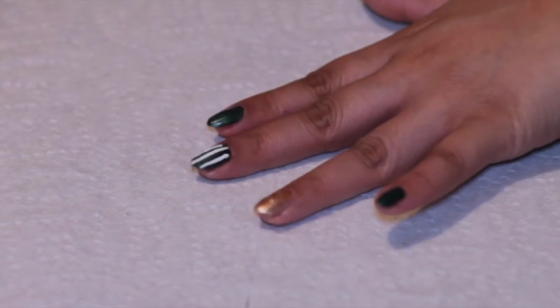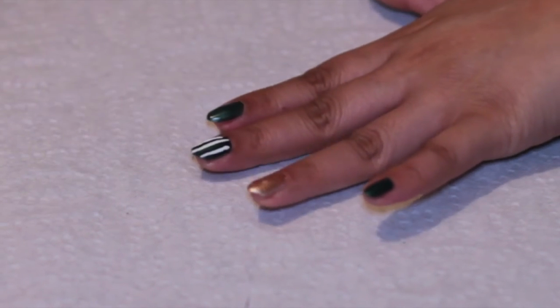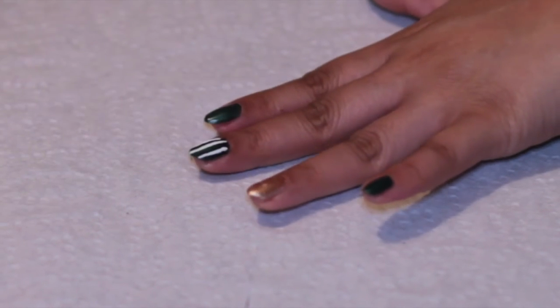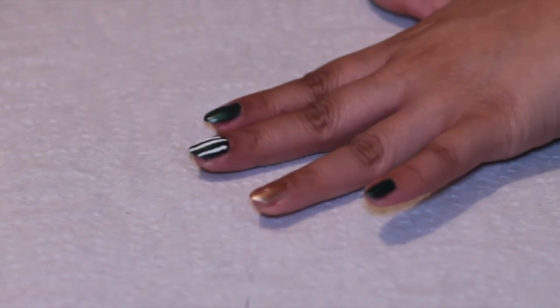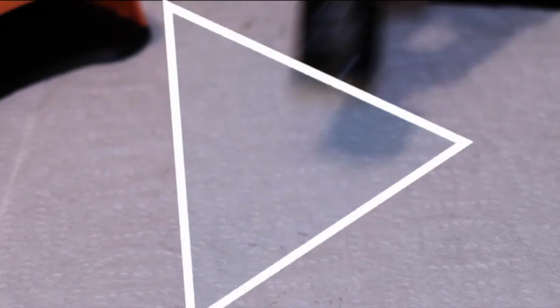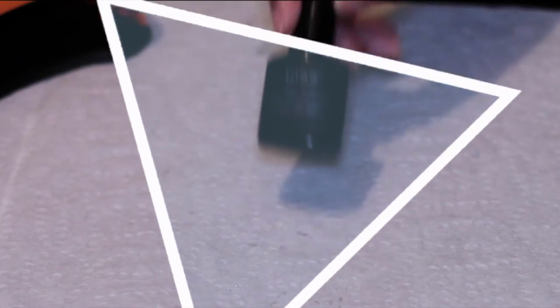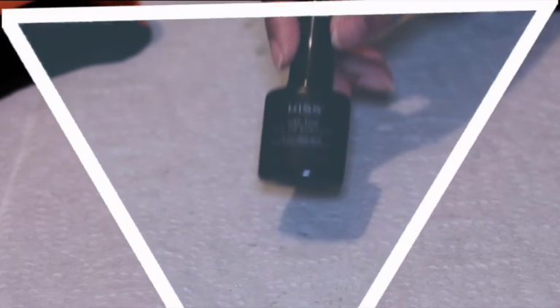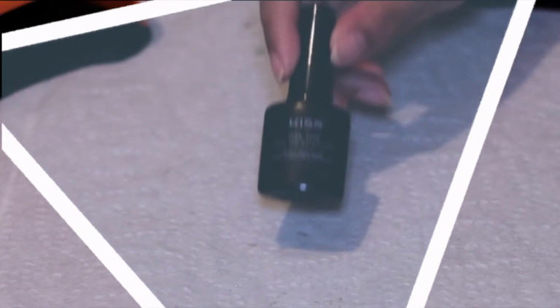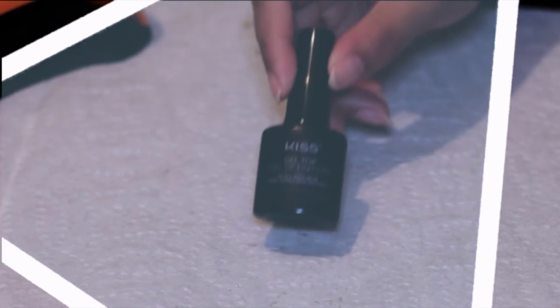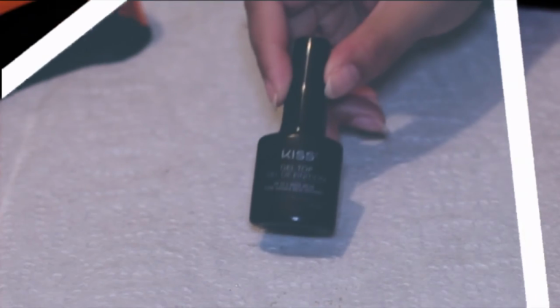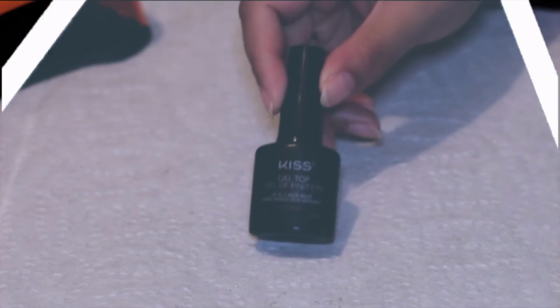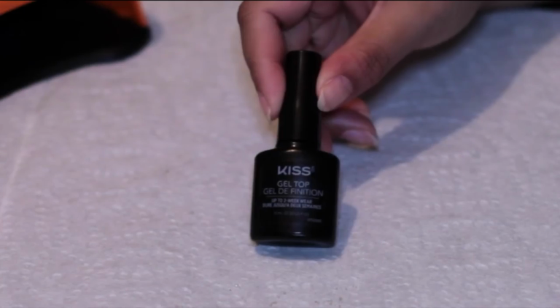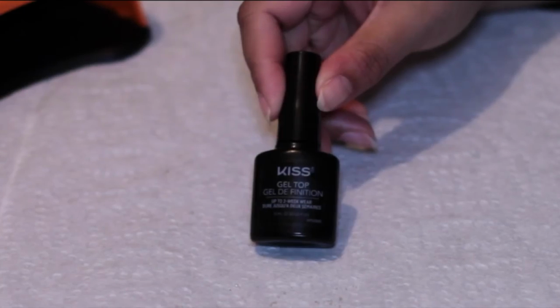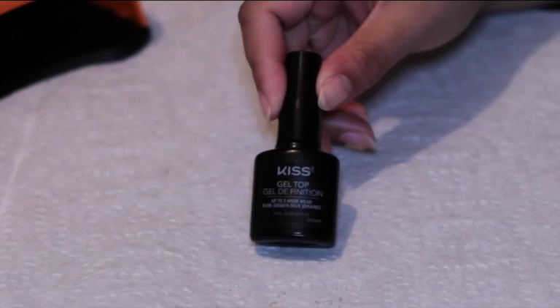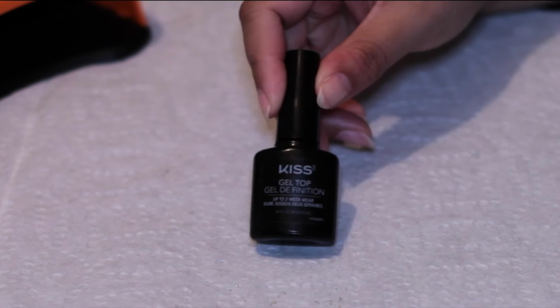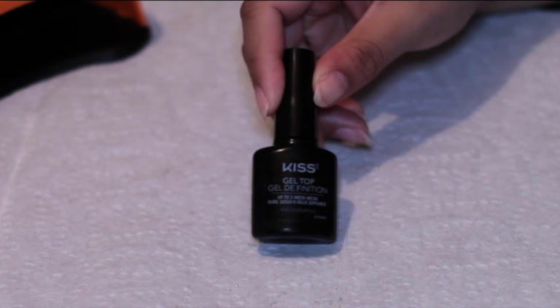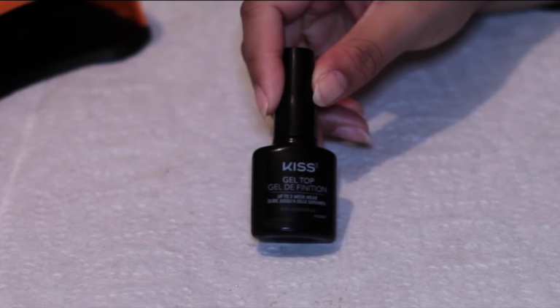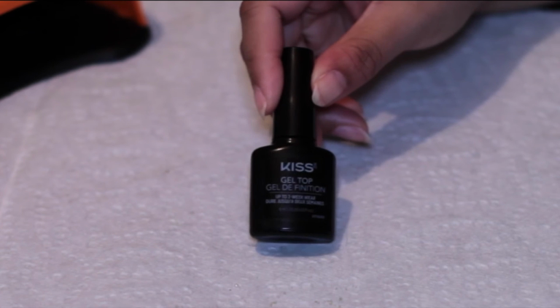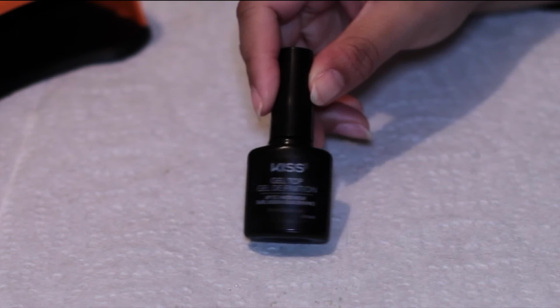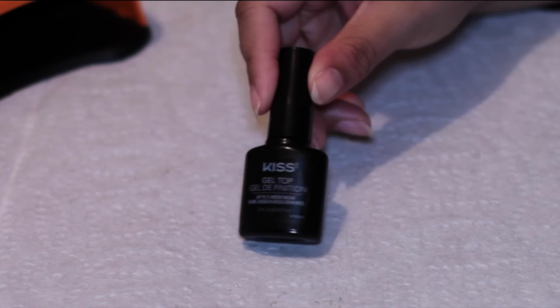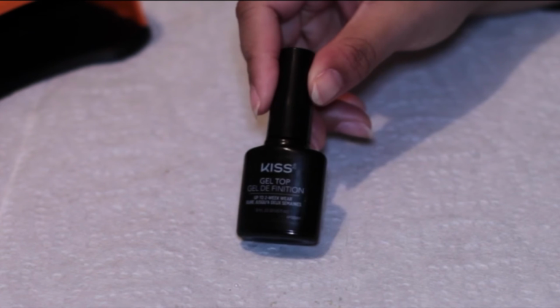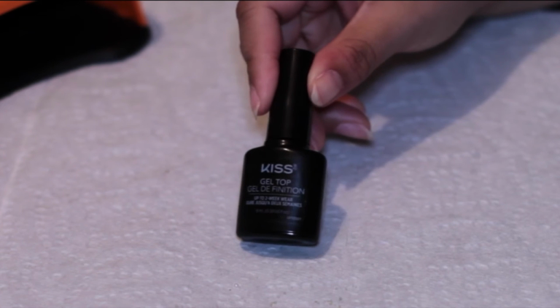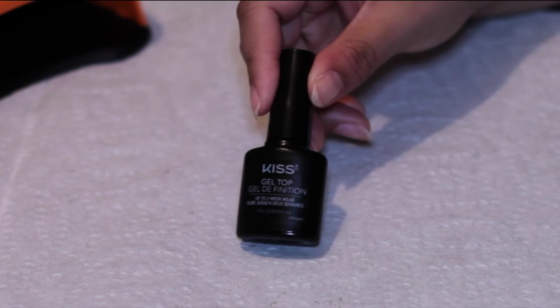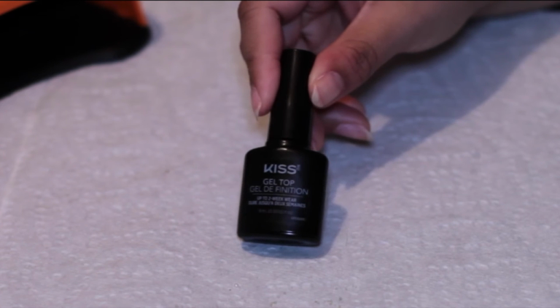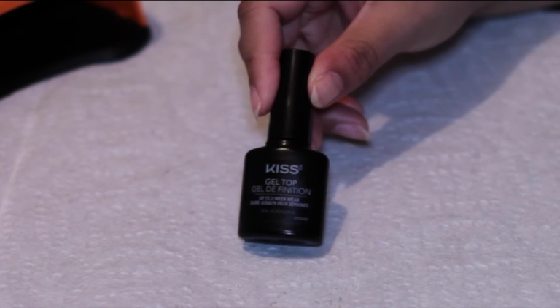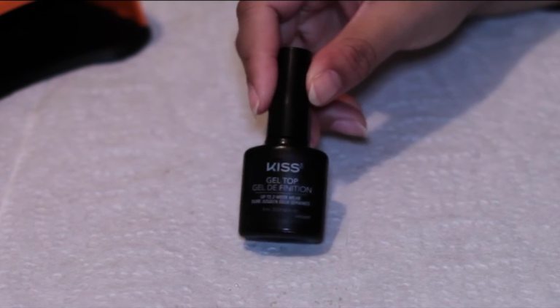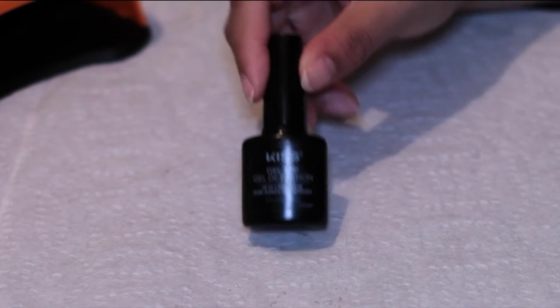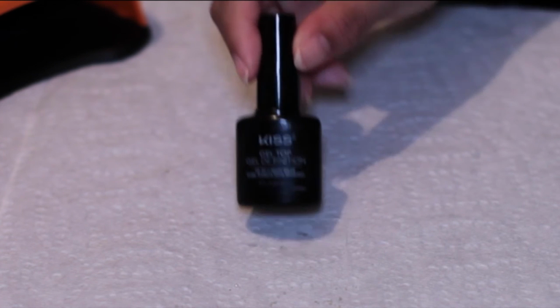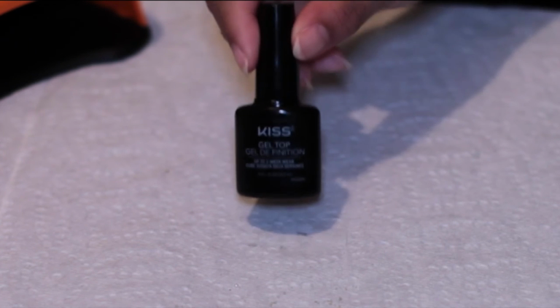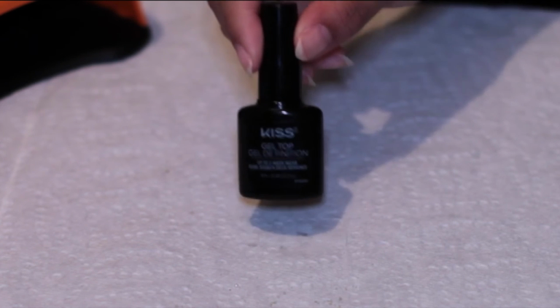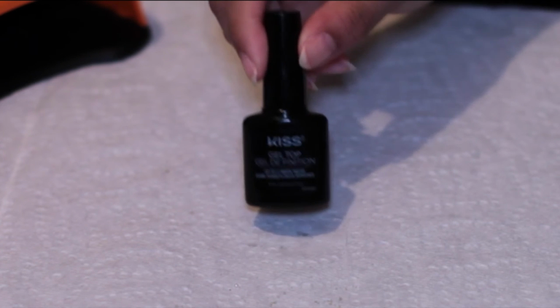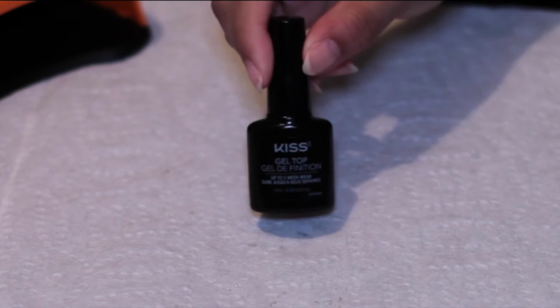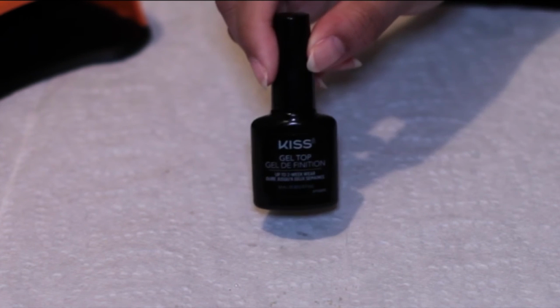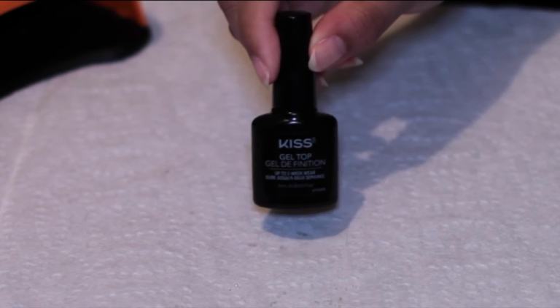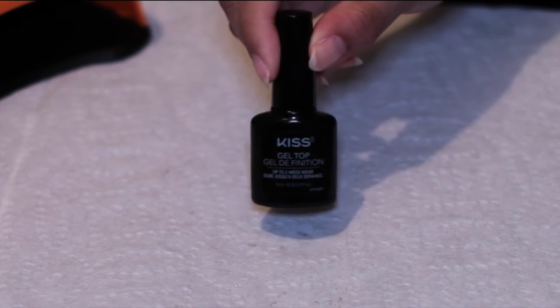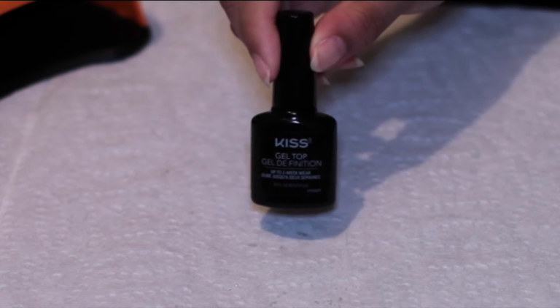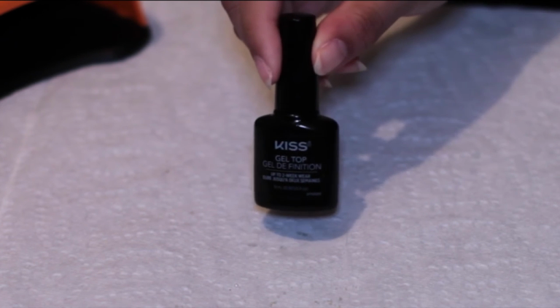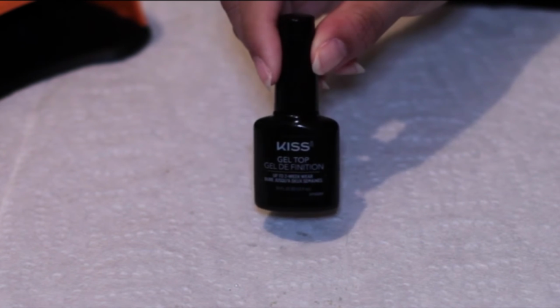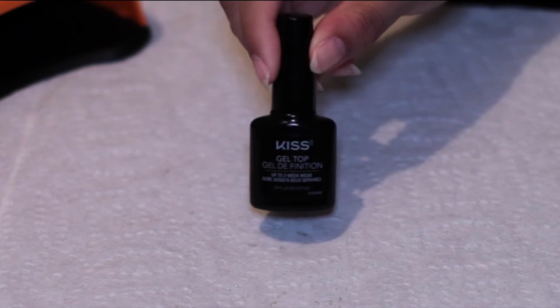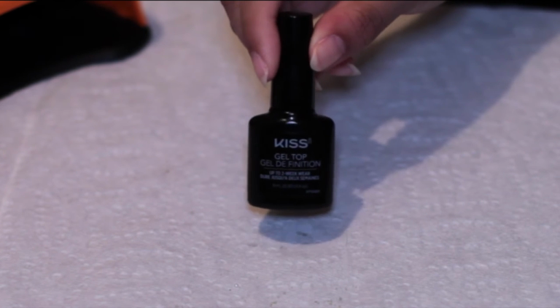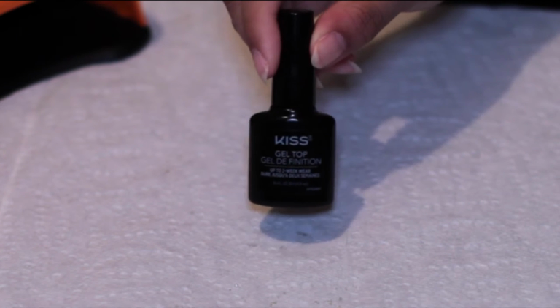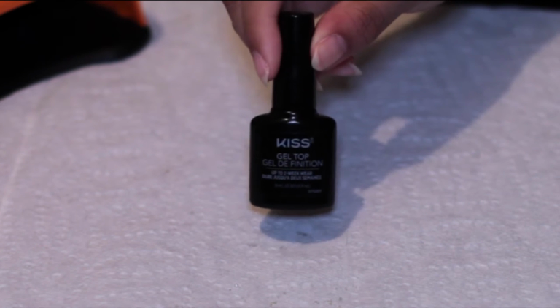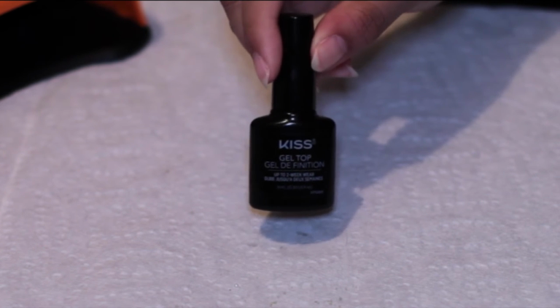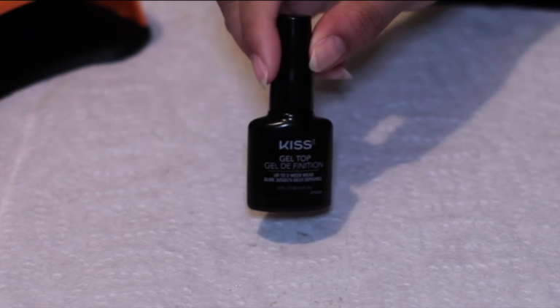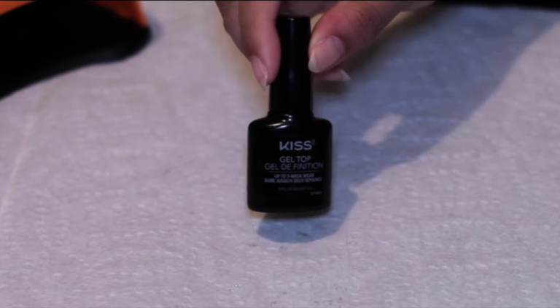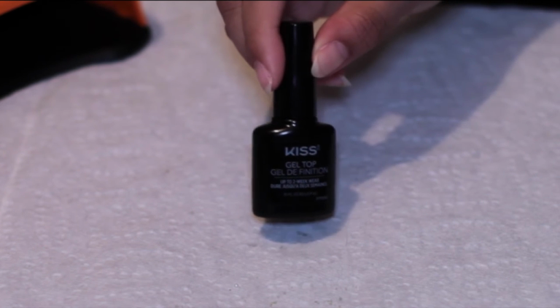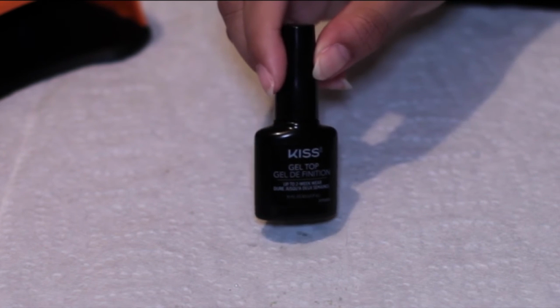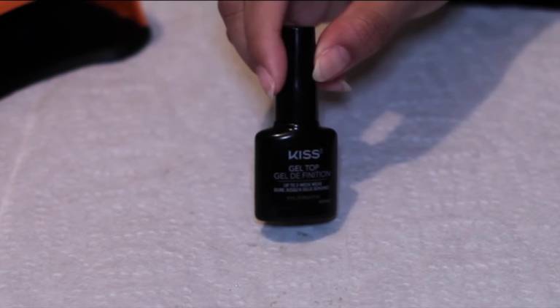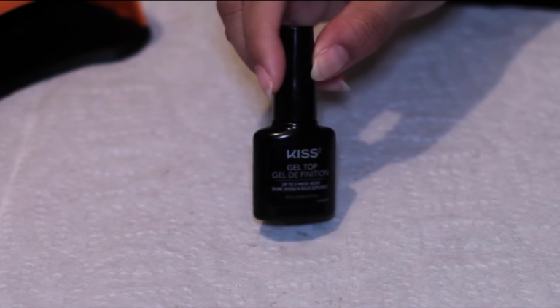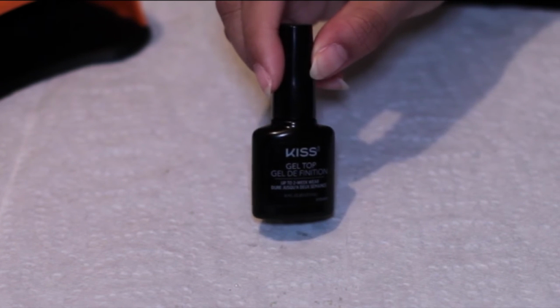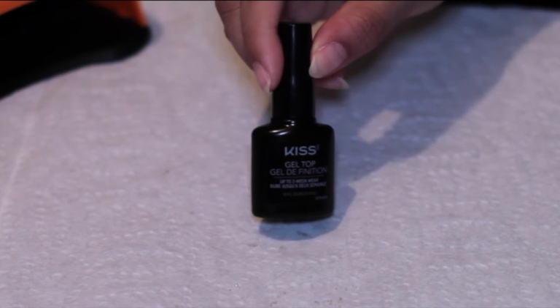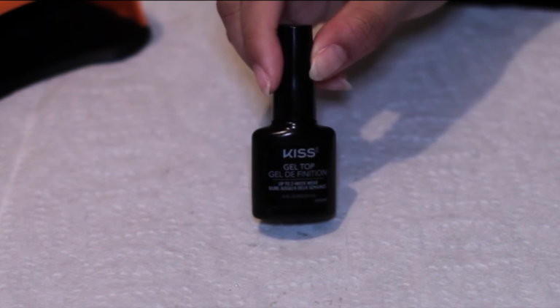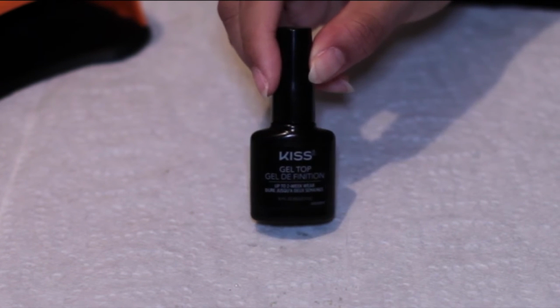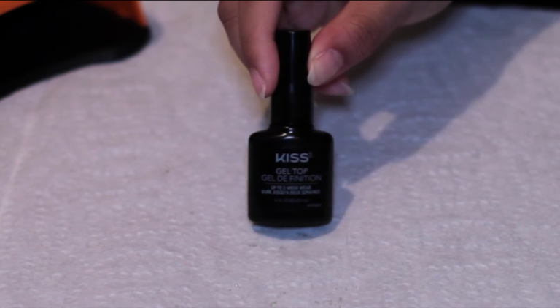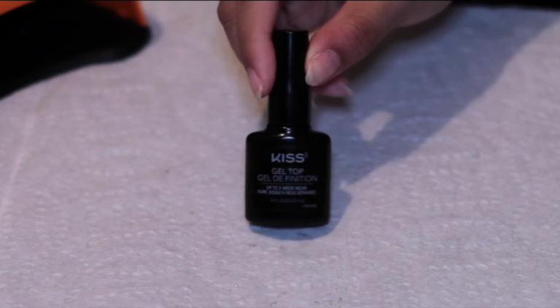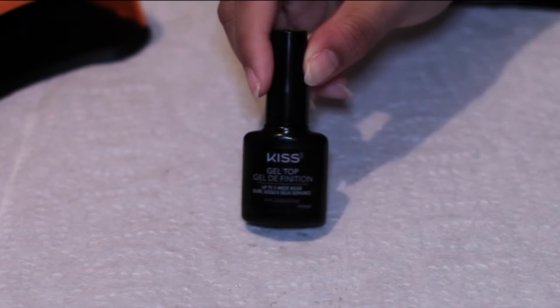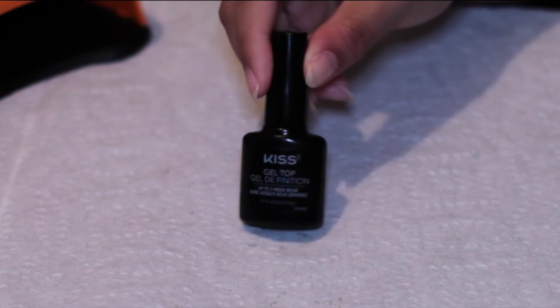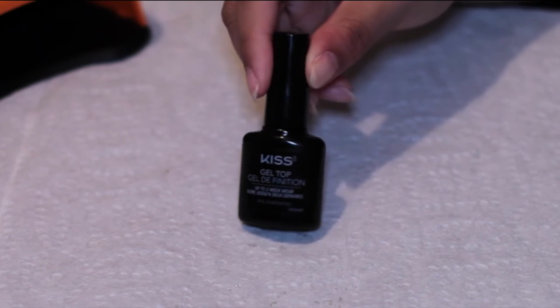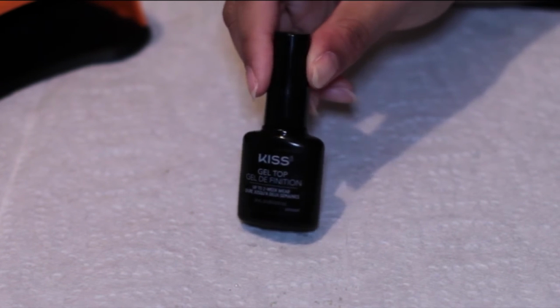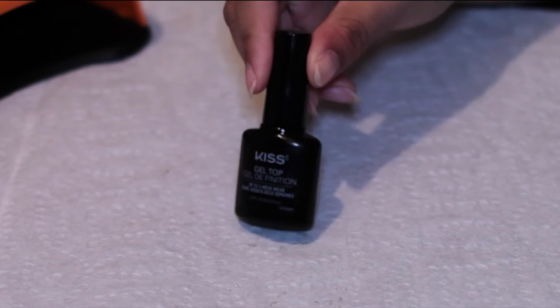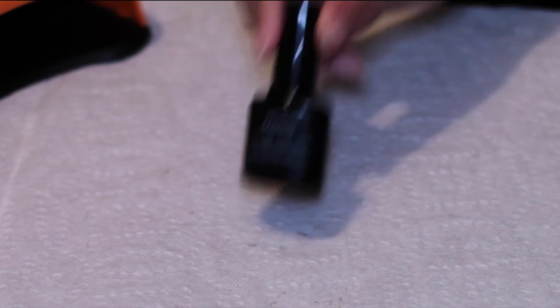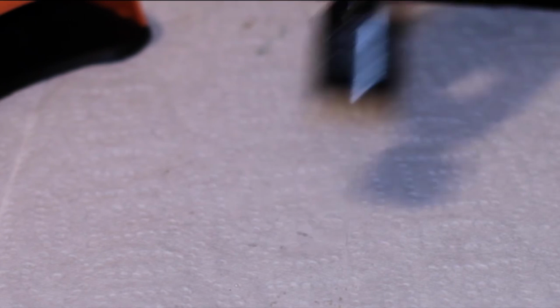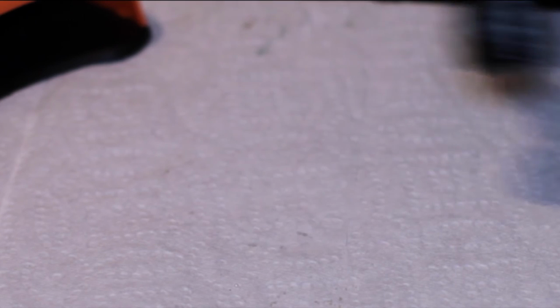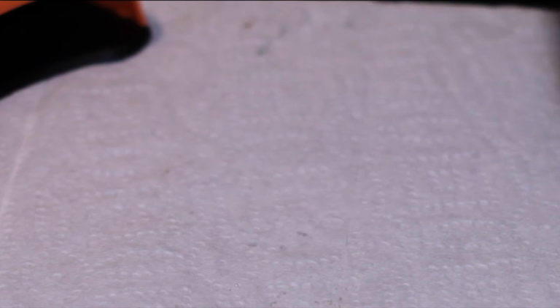And to seal in those stripes so nothing is ruined when we add more on top, I just use the Kiss Gel Top Coat to seal that in.